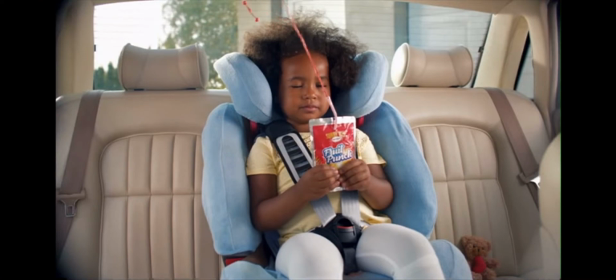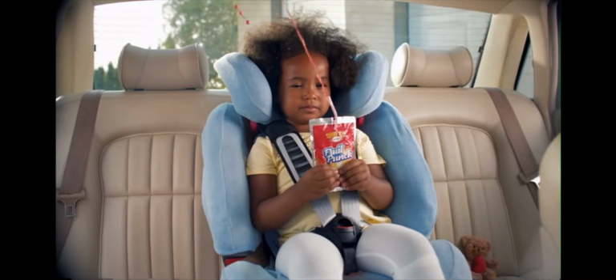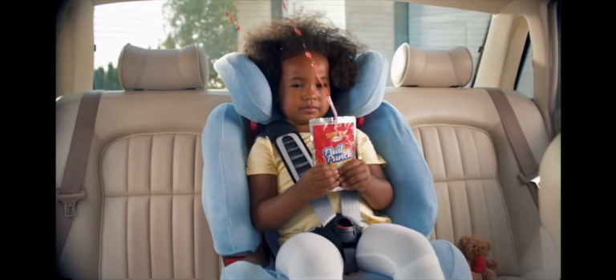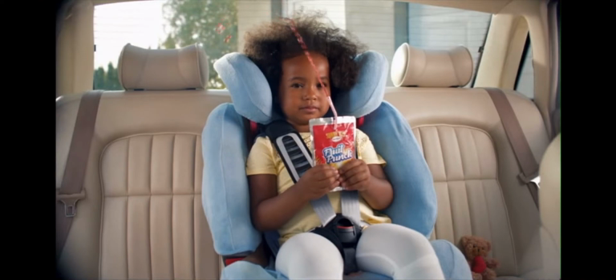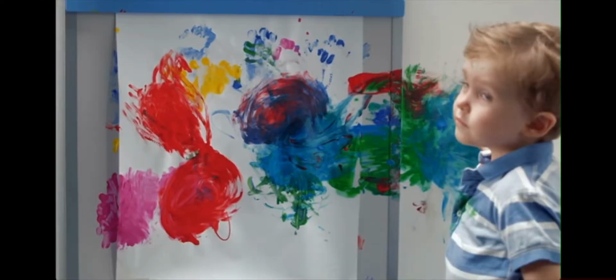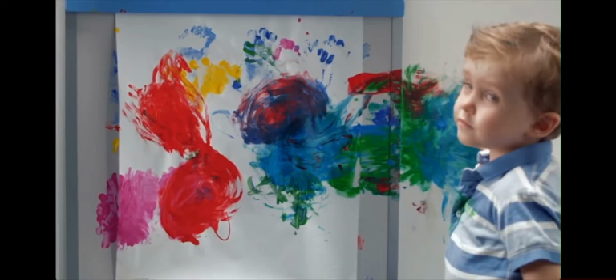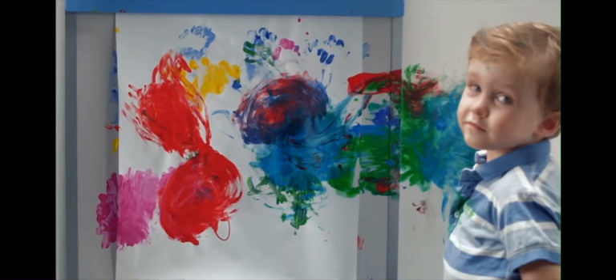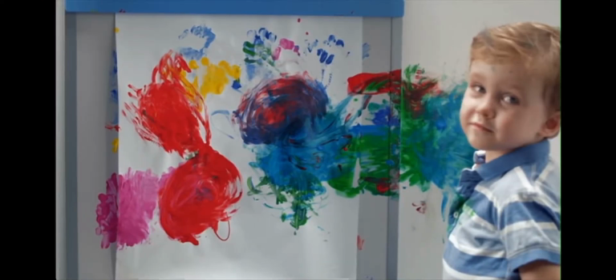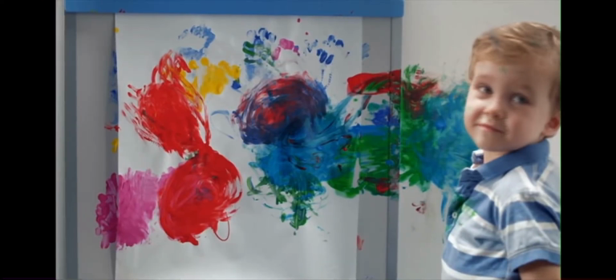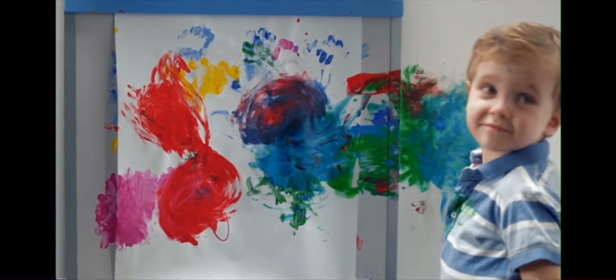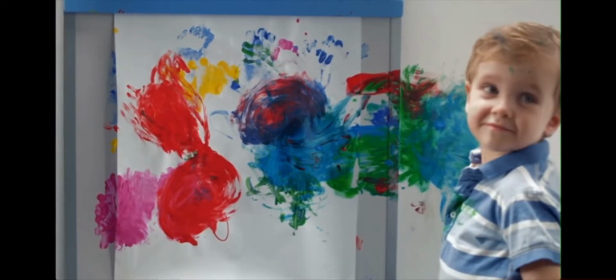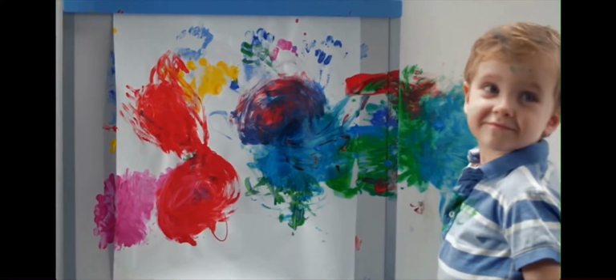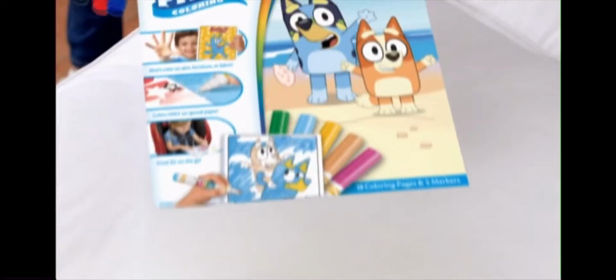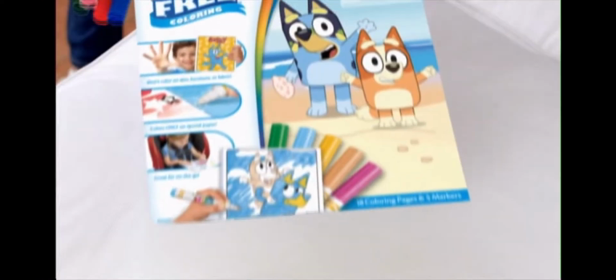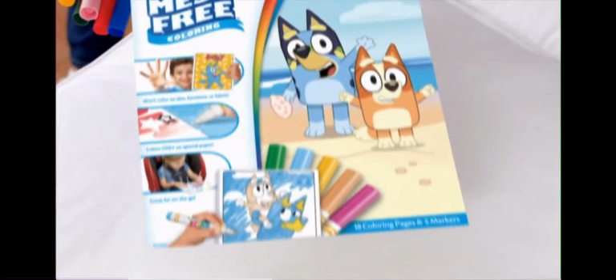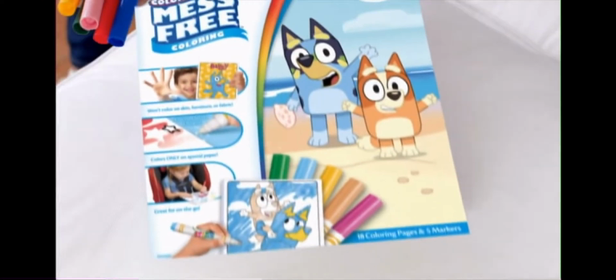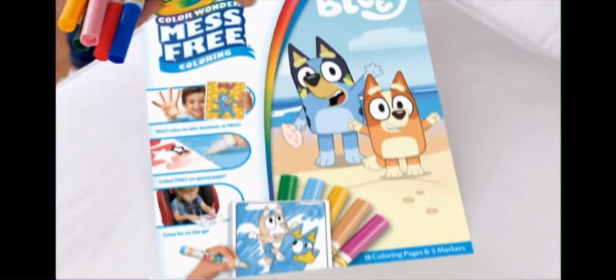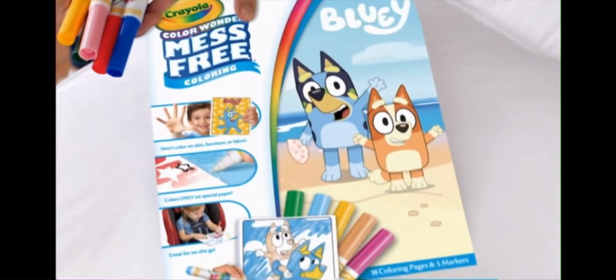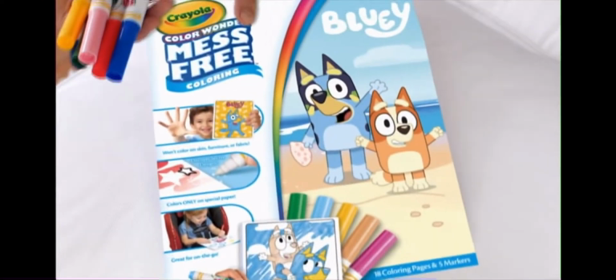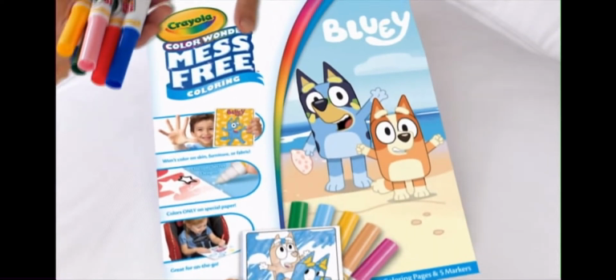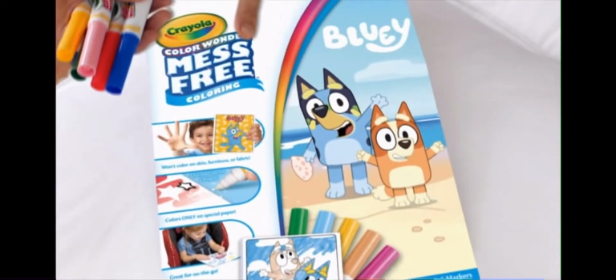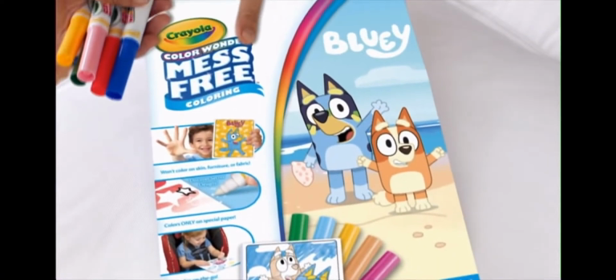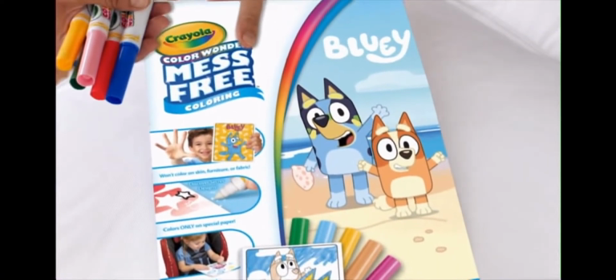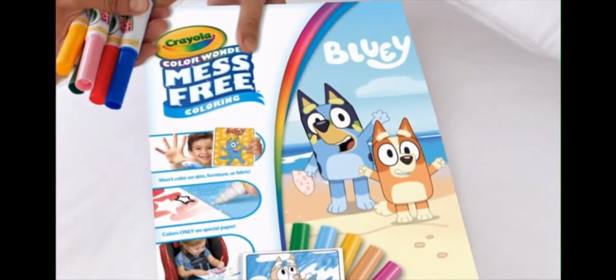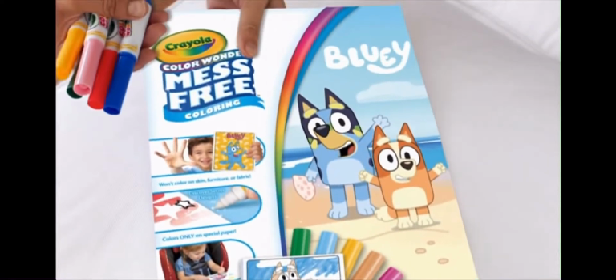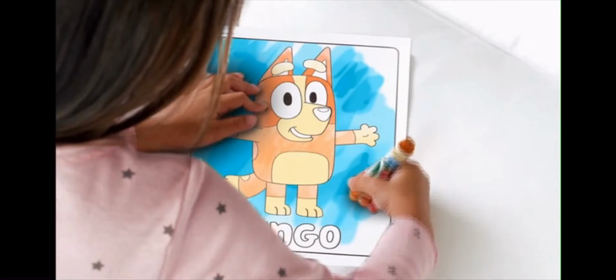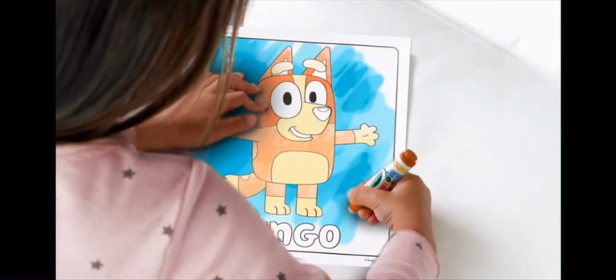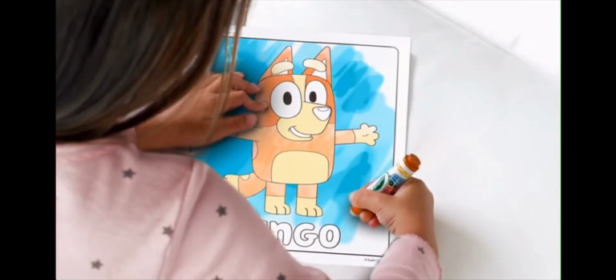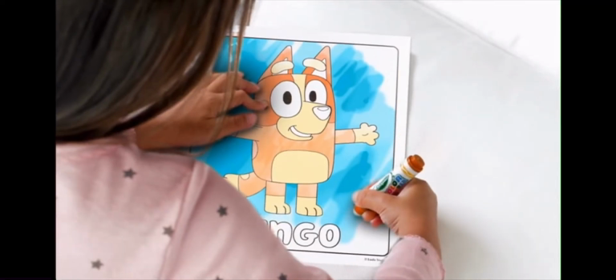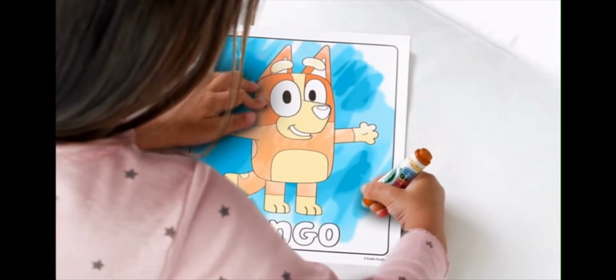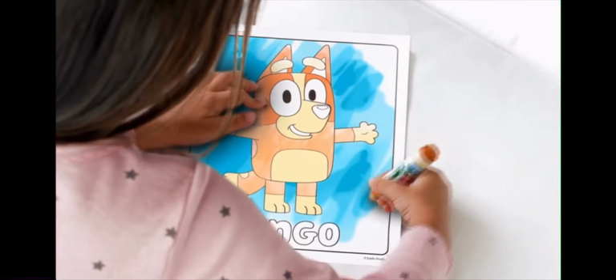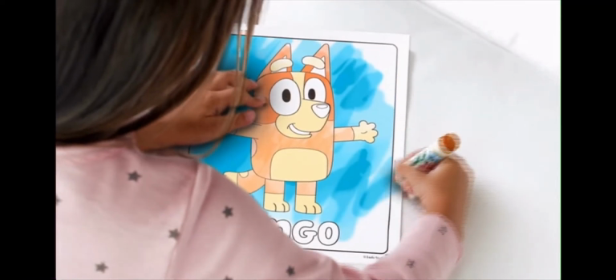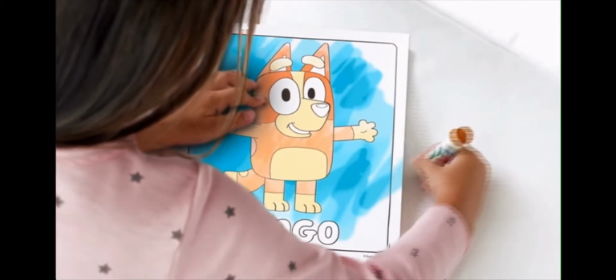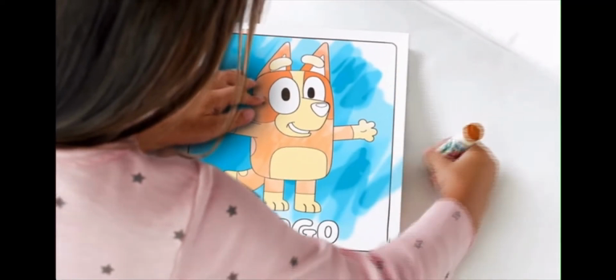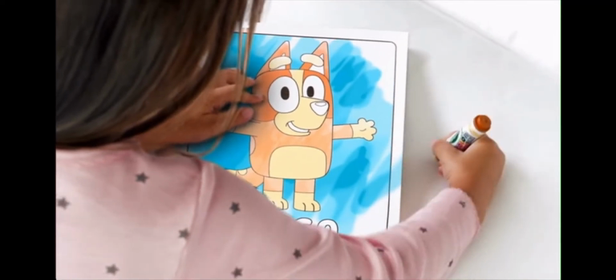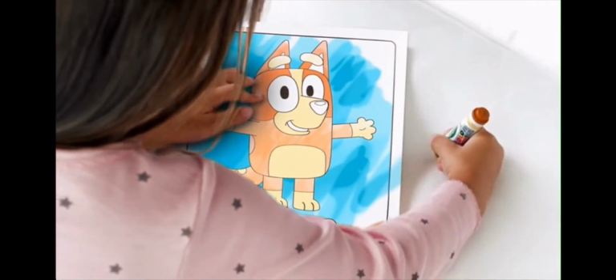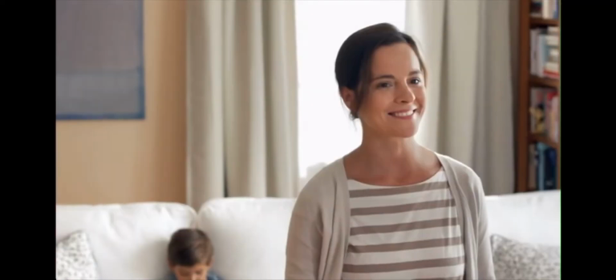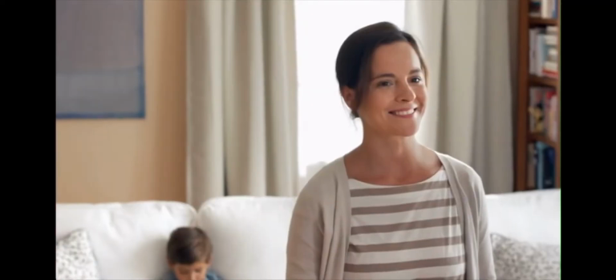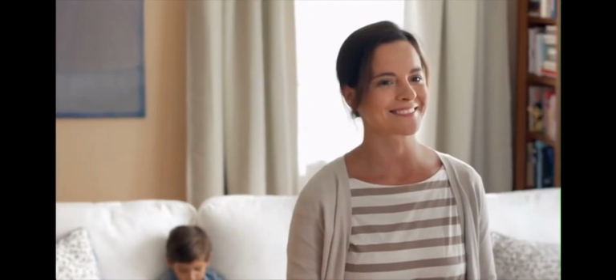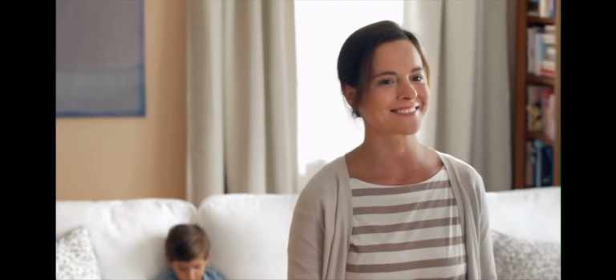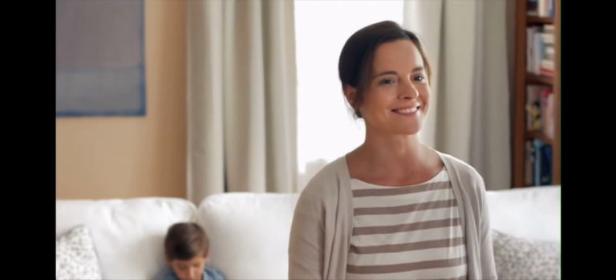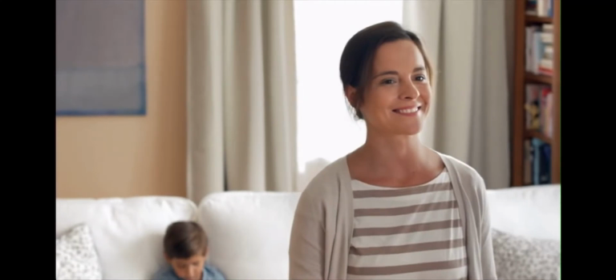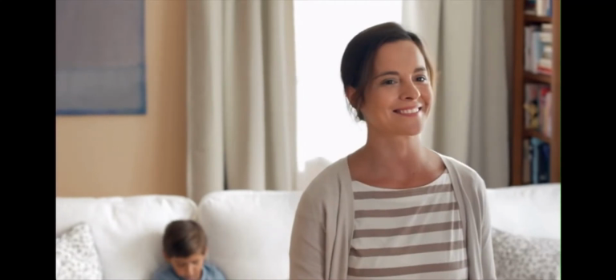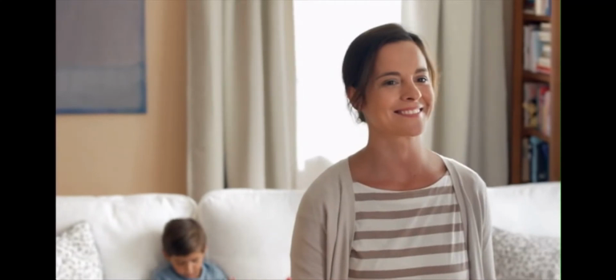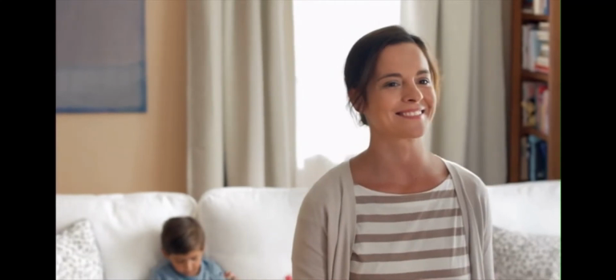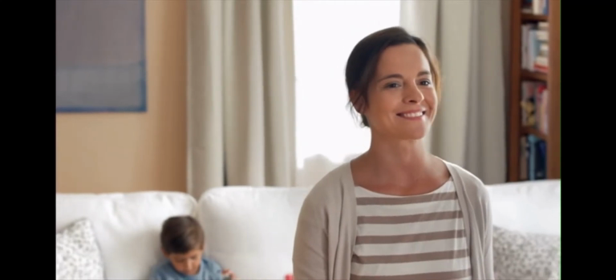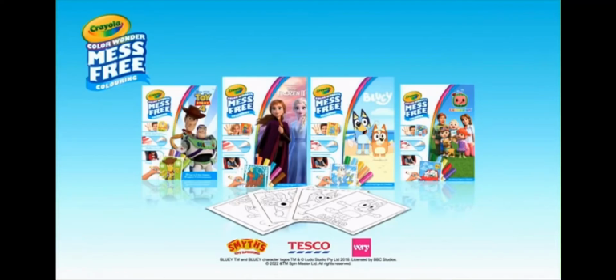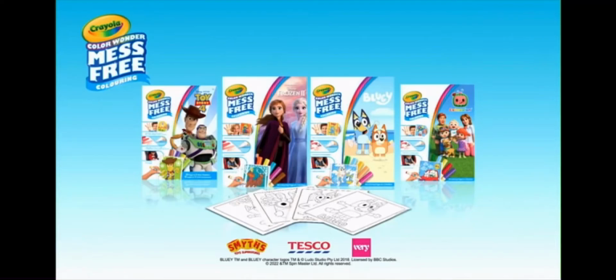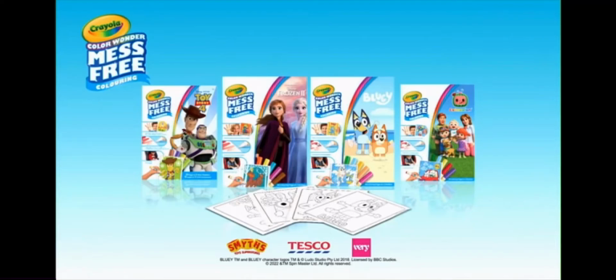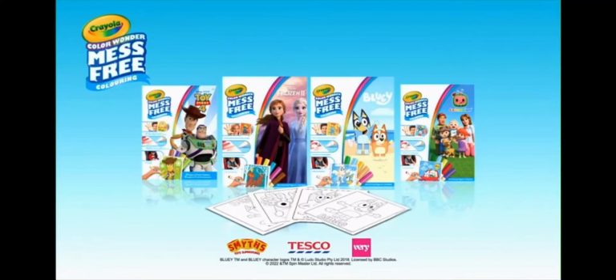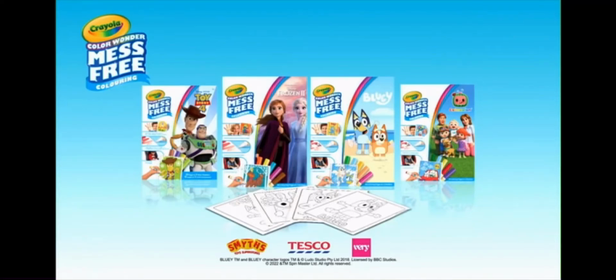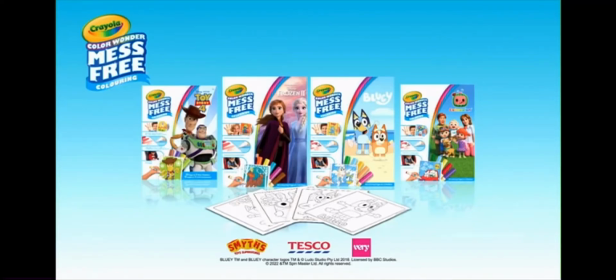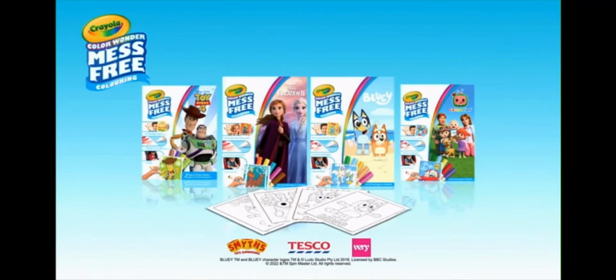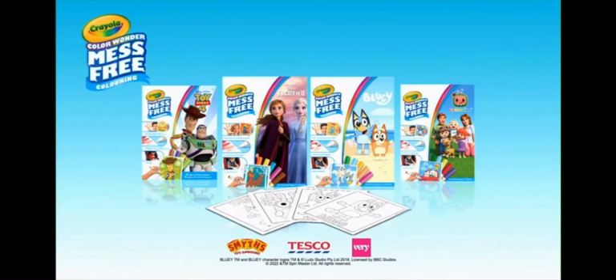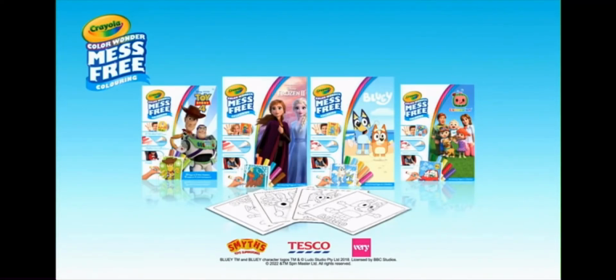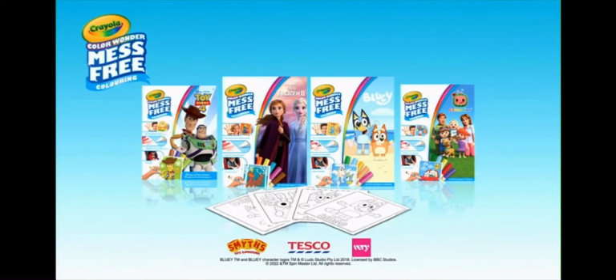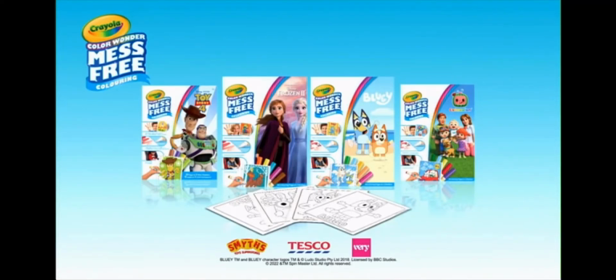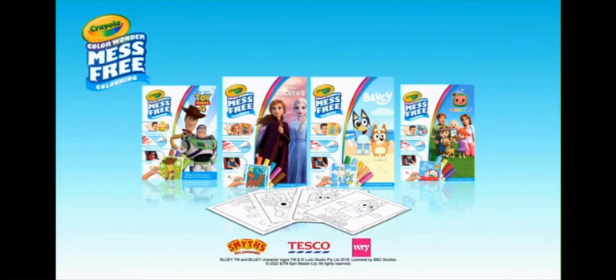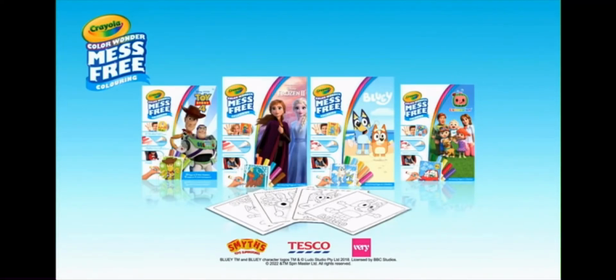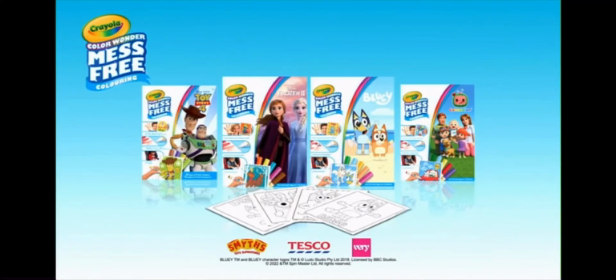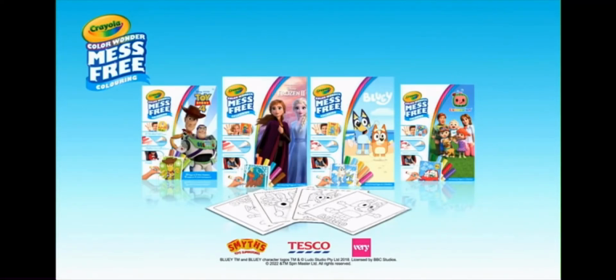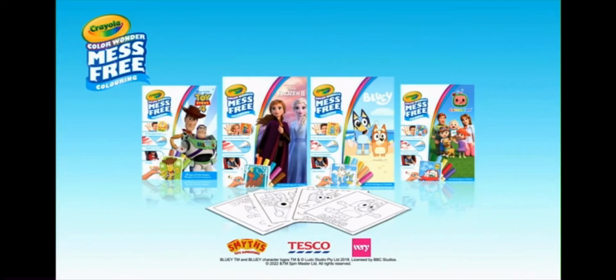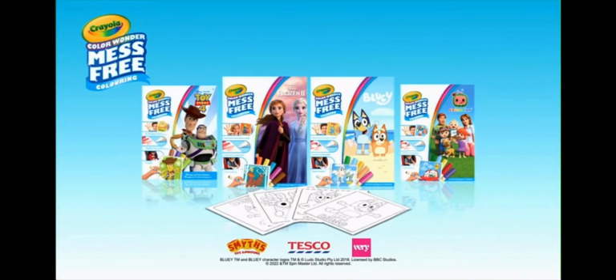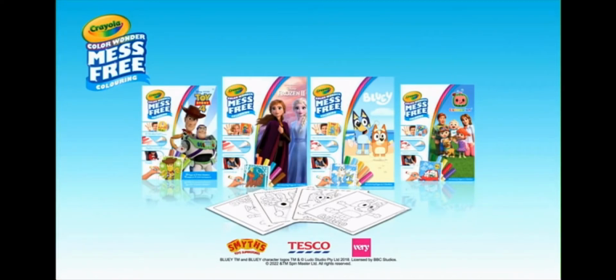Life can be messy. But with Crayola Color Wonder, it doesn't have to be. Color Wonder. Set sold separately.